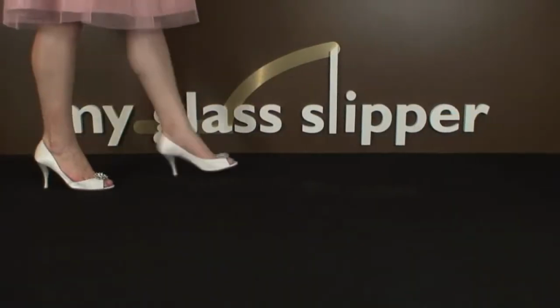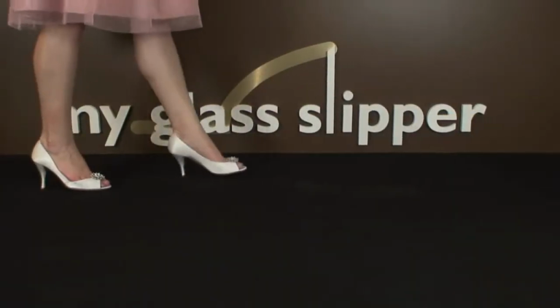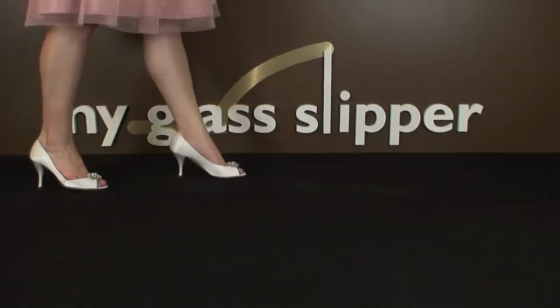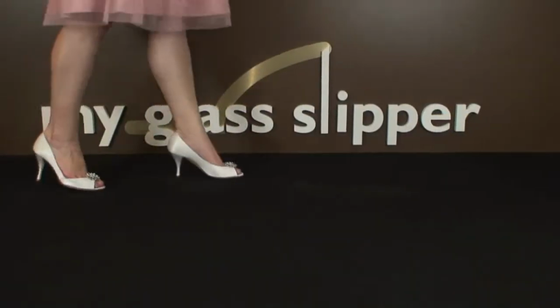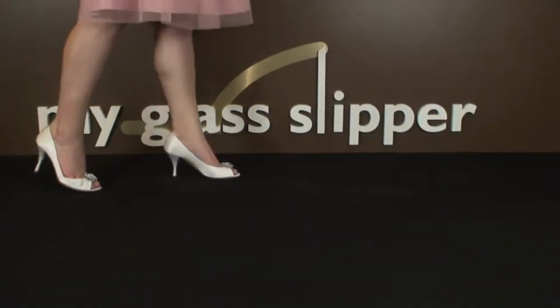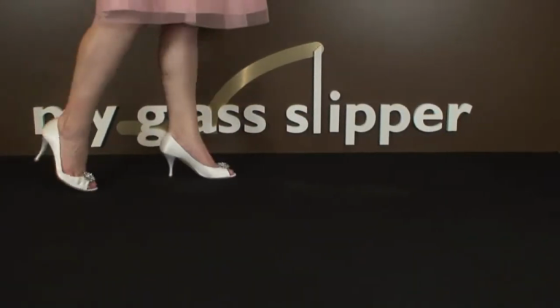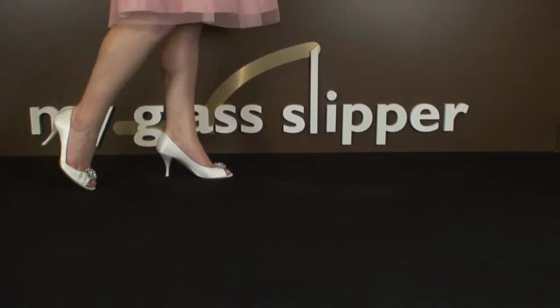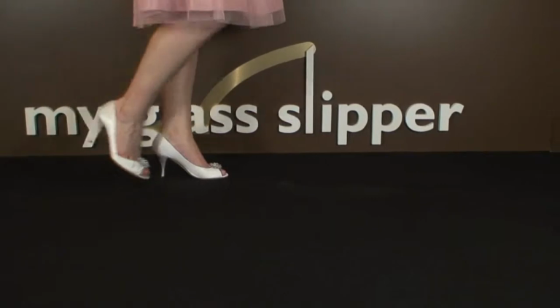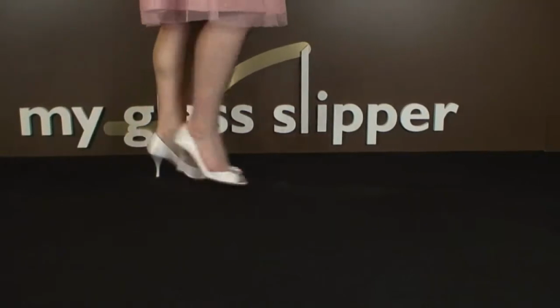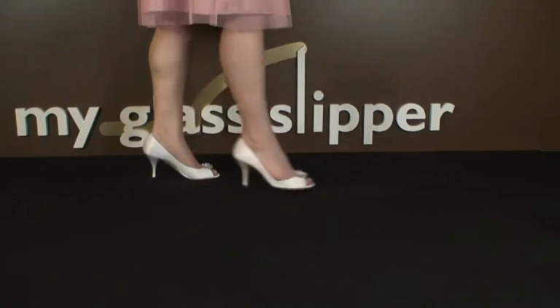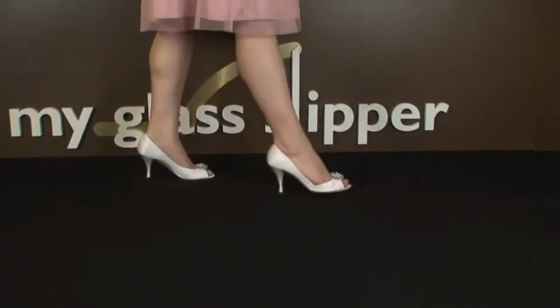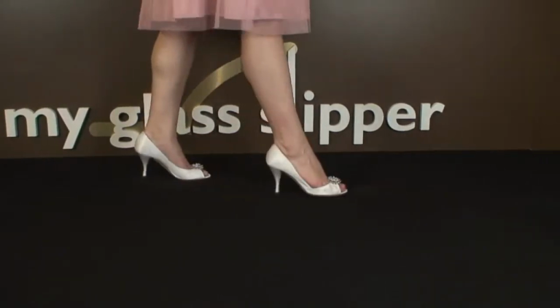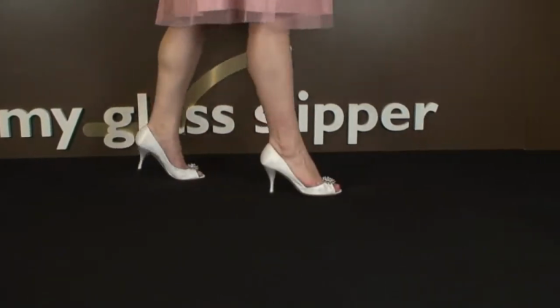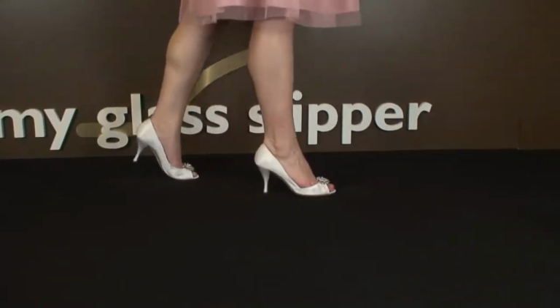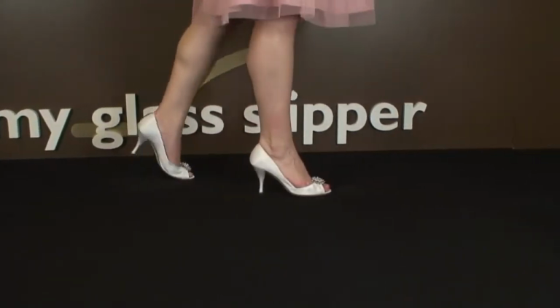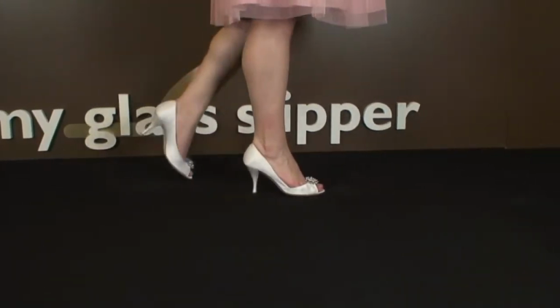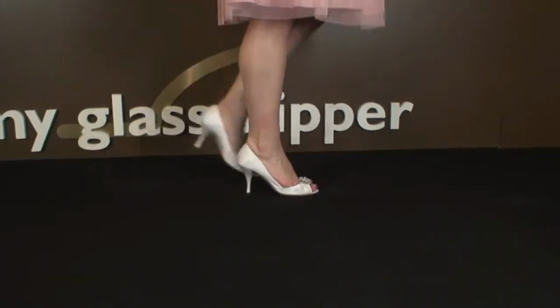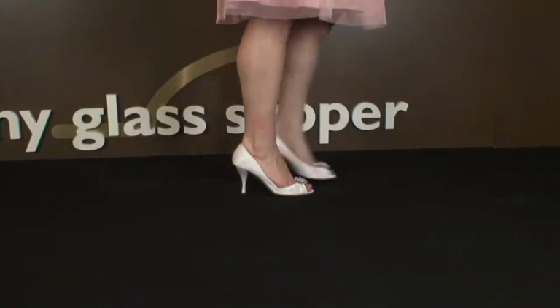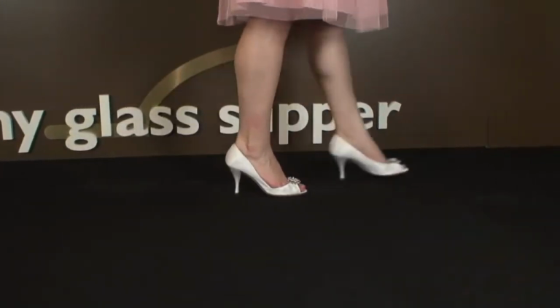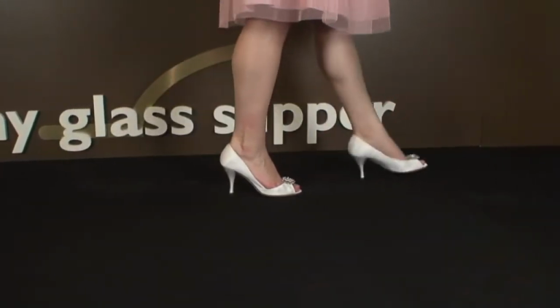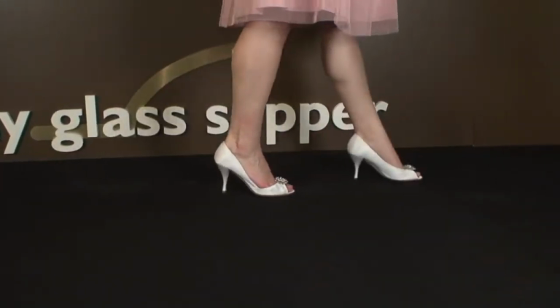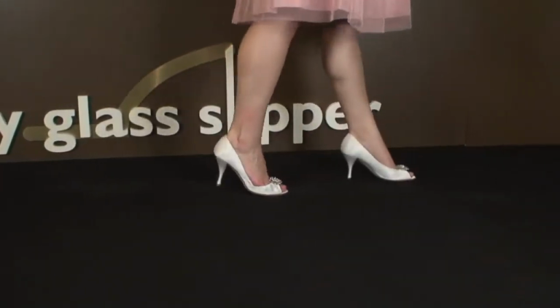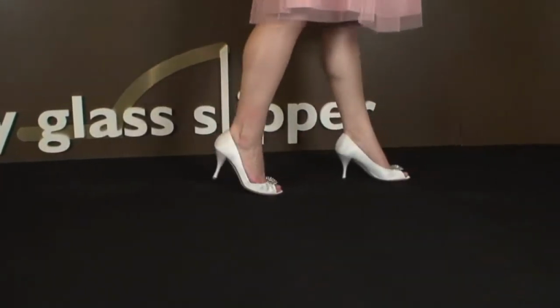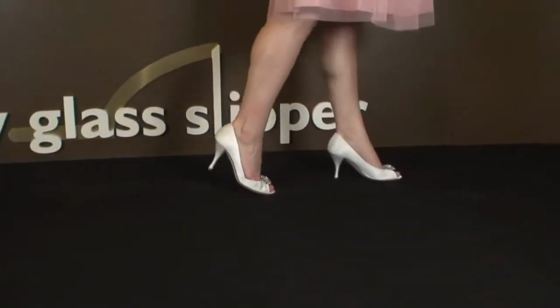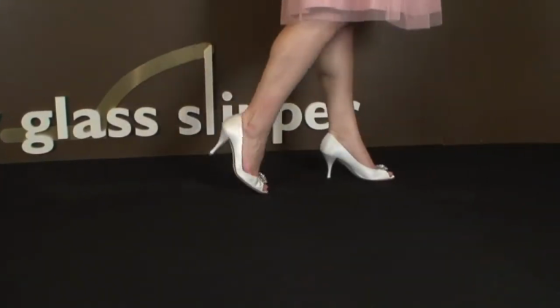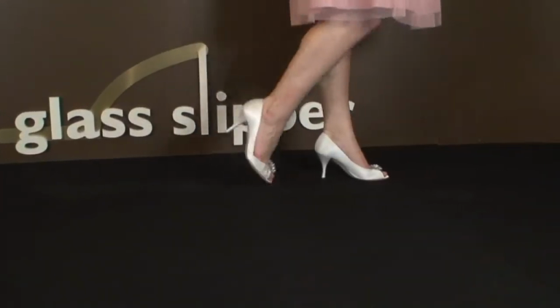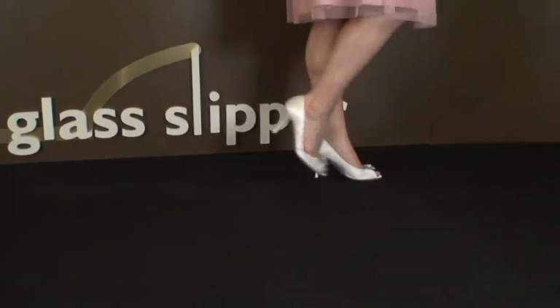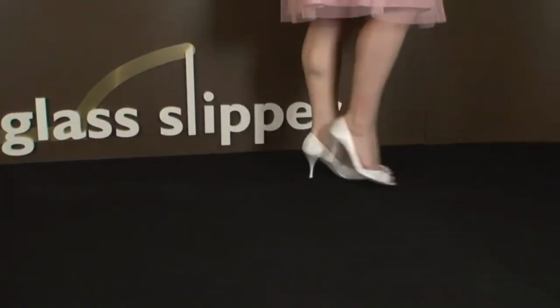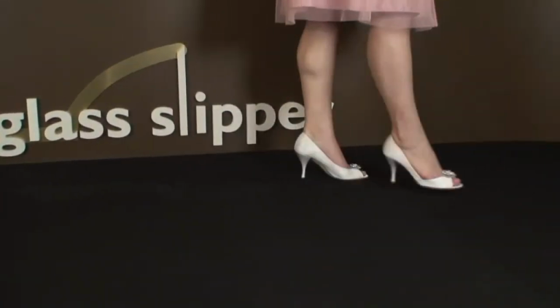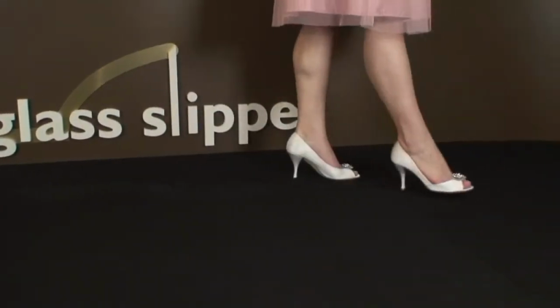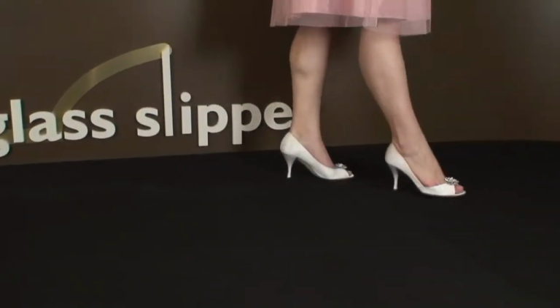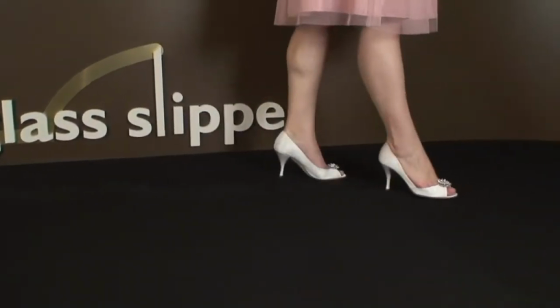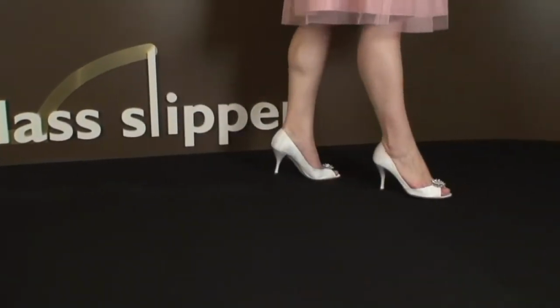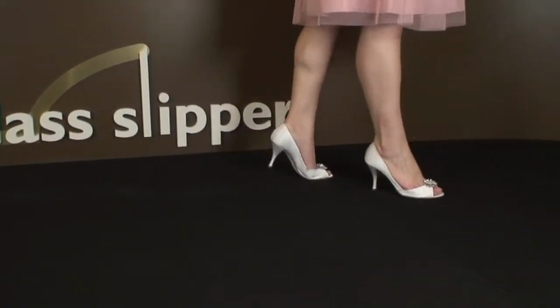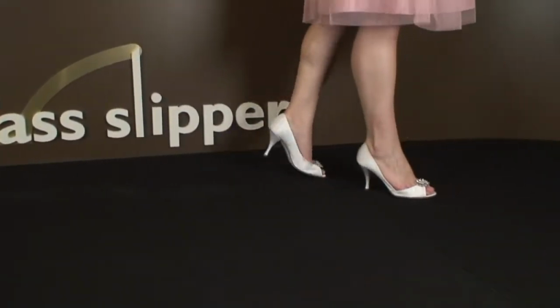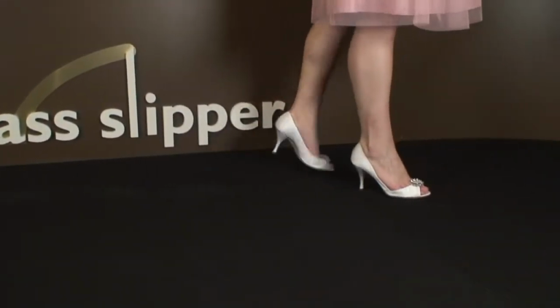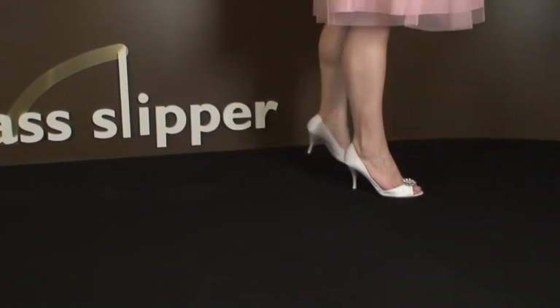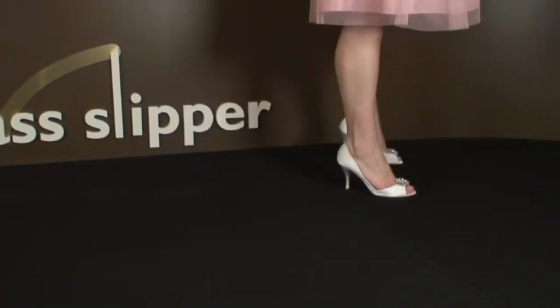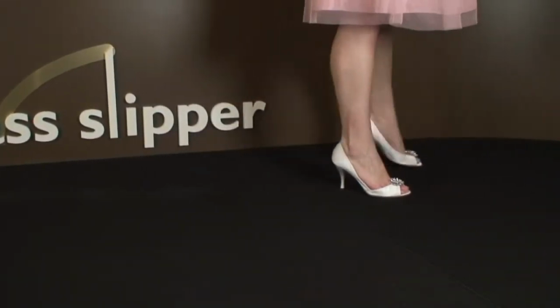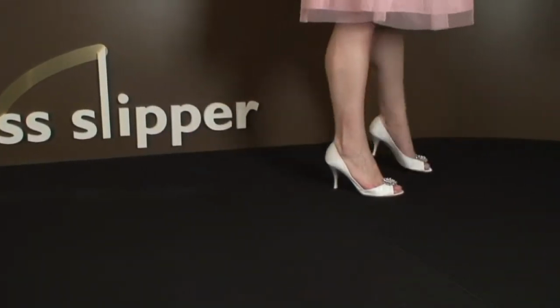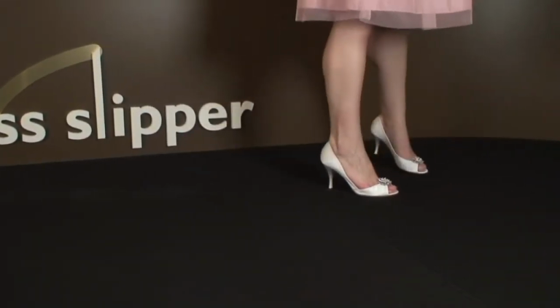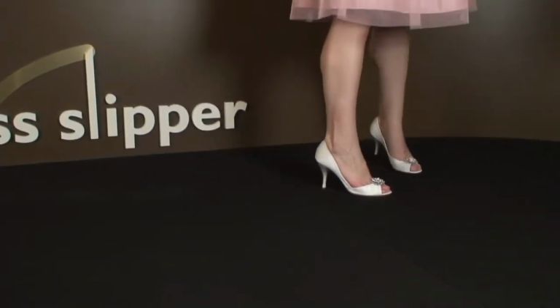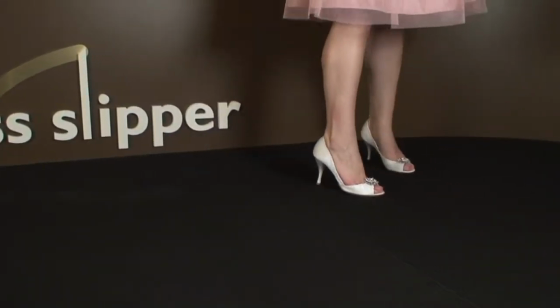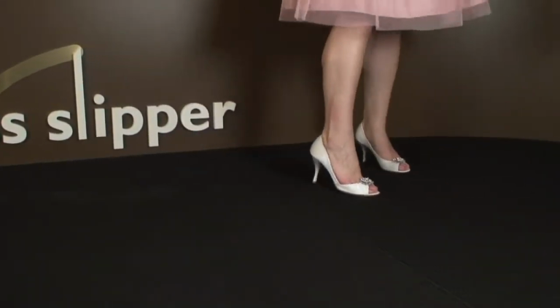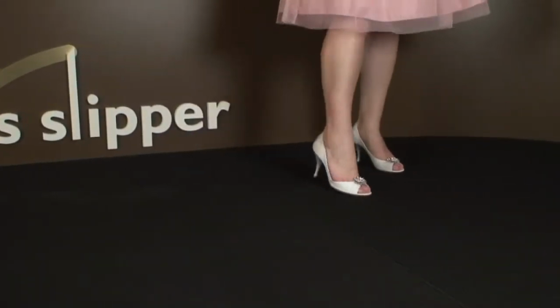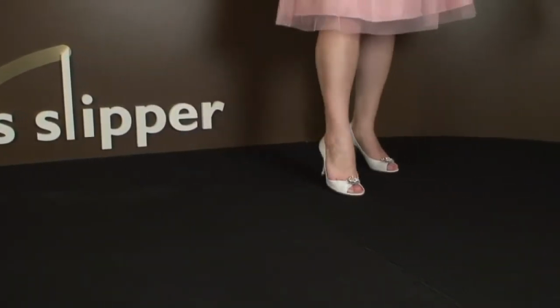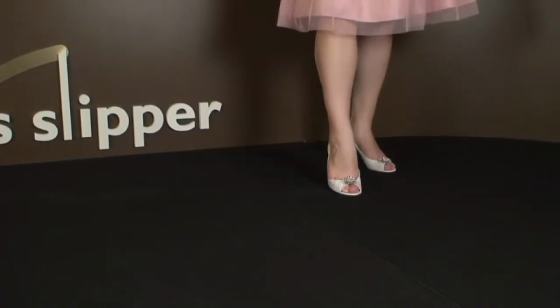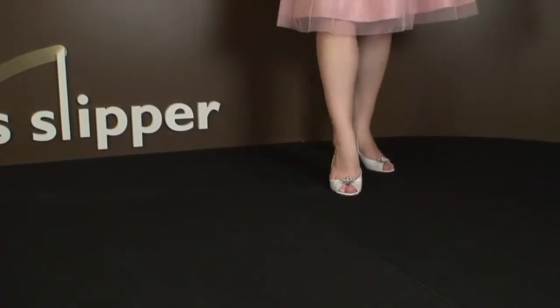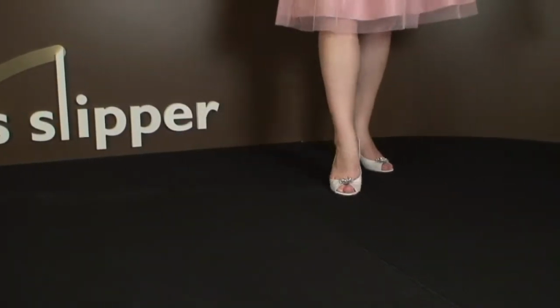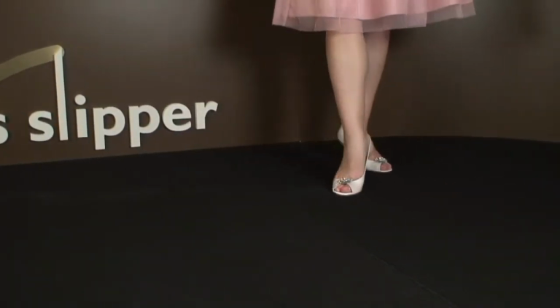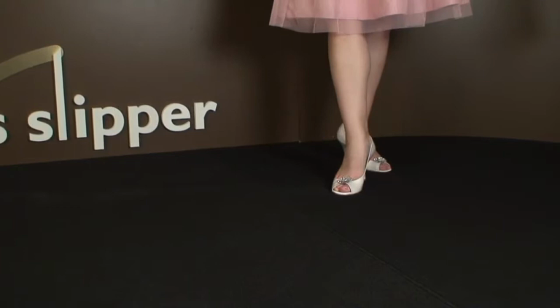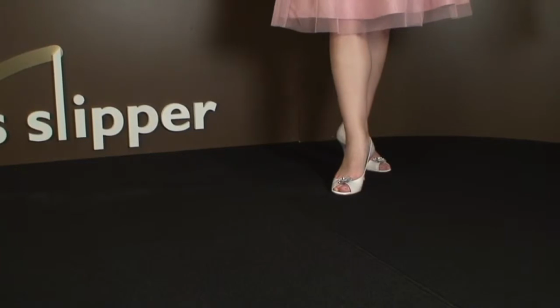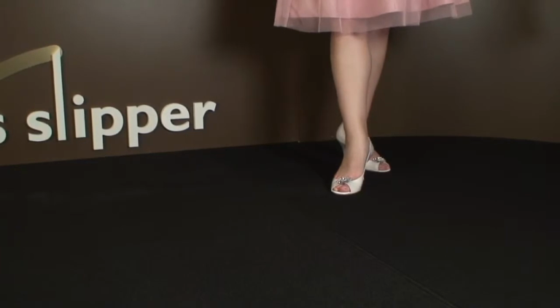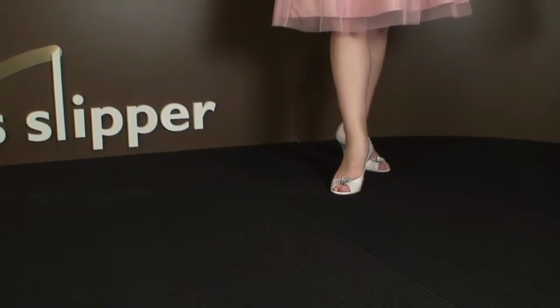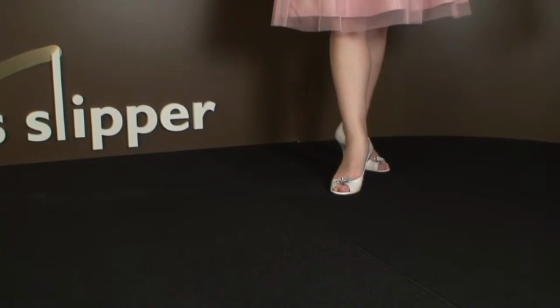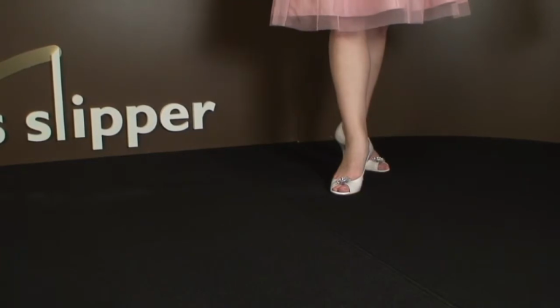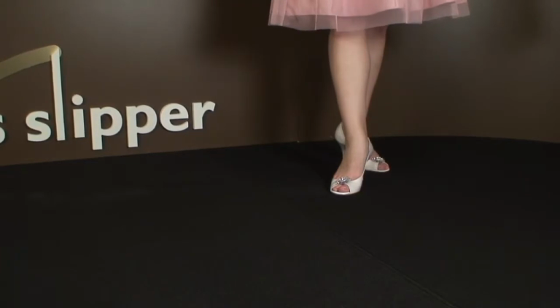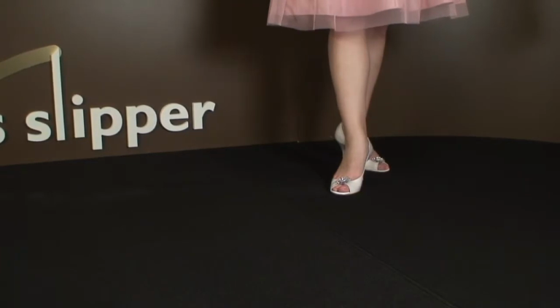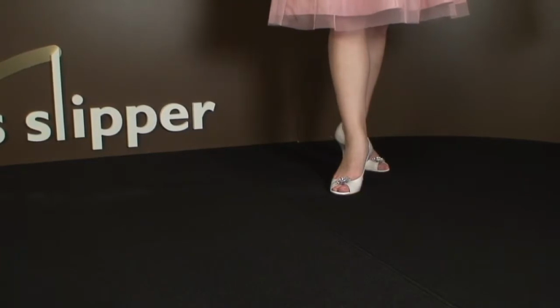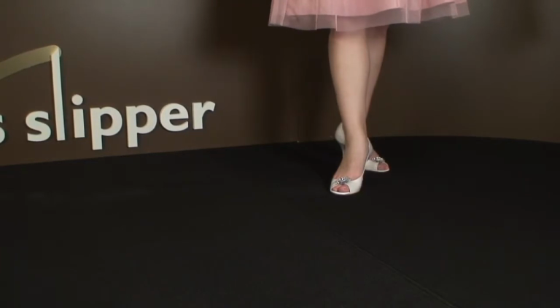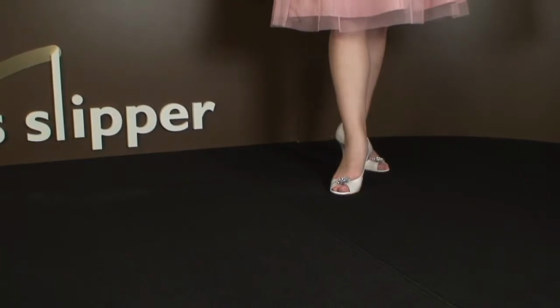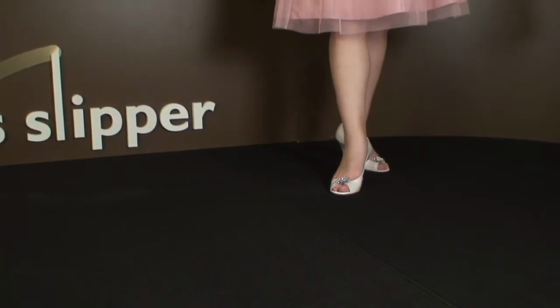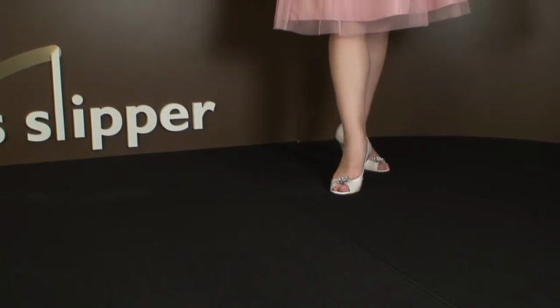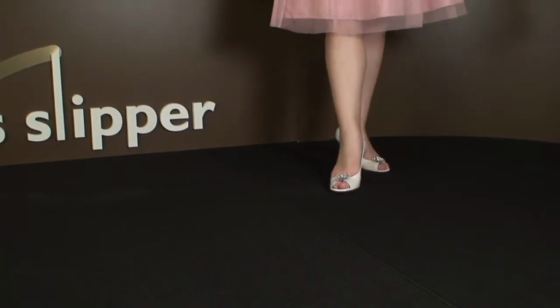The sleek, low-cut sides of these shoes were what attracted me to them. Ironically, they are the very feature that gave me the most problems.